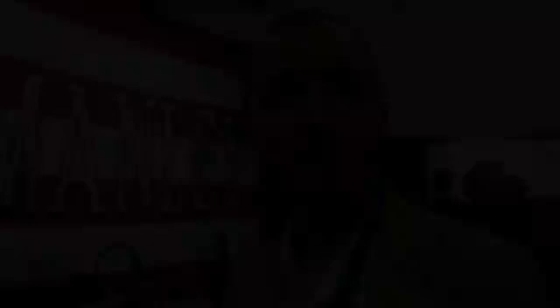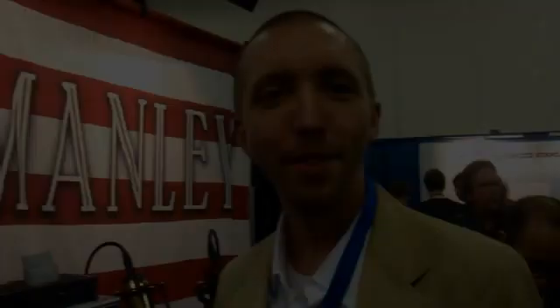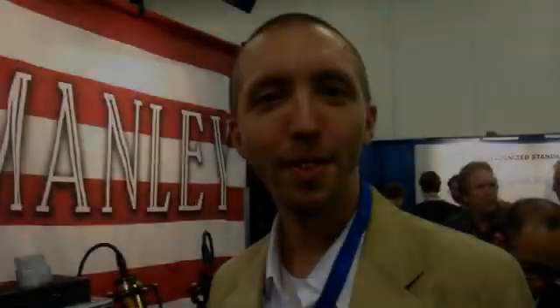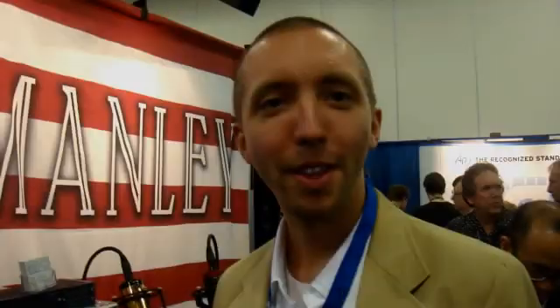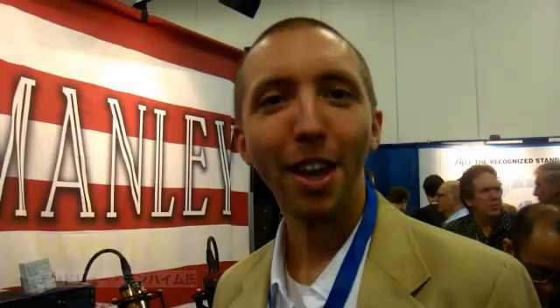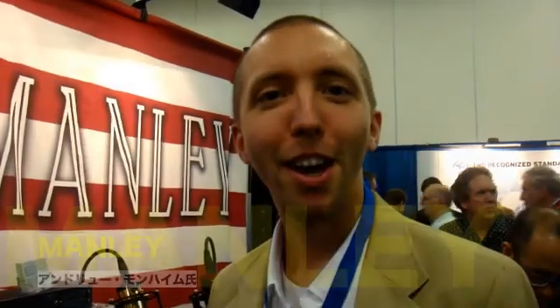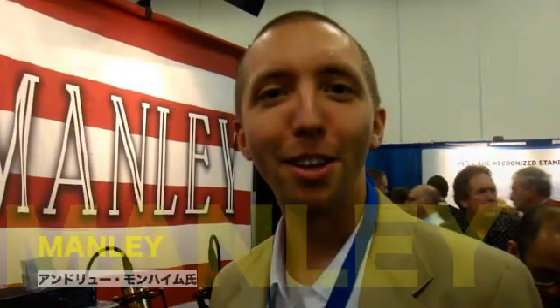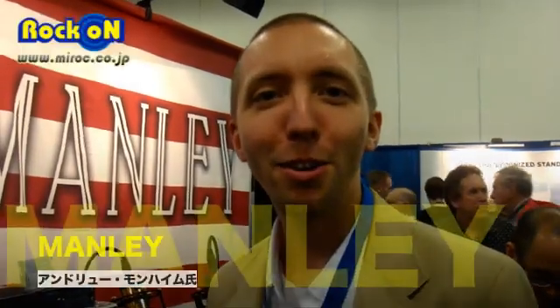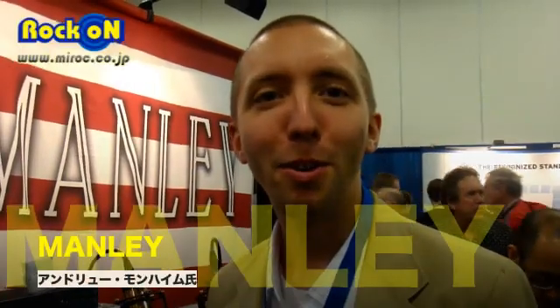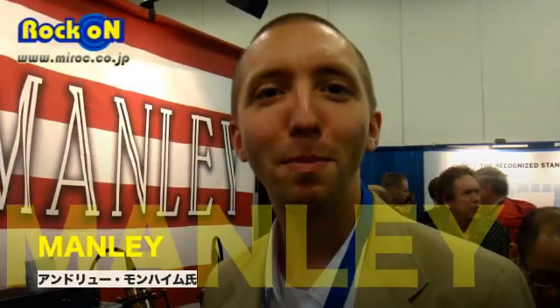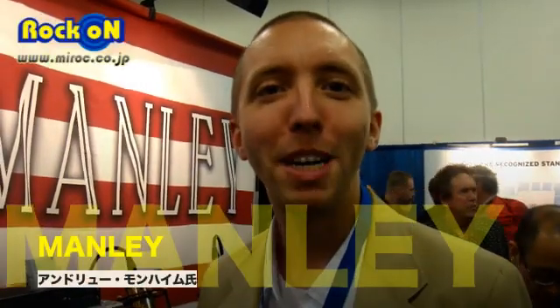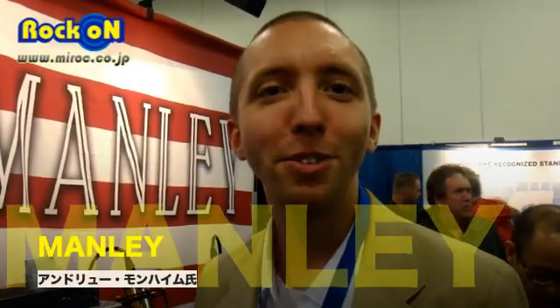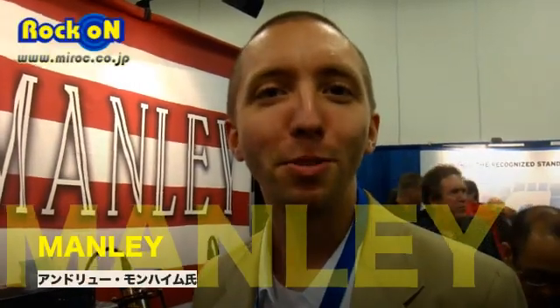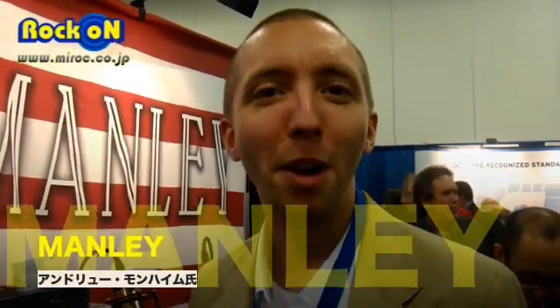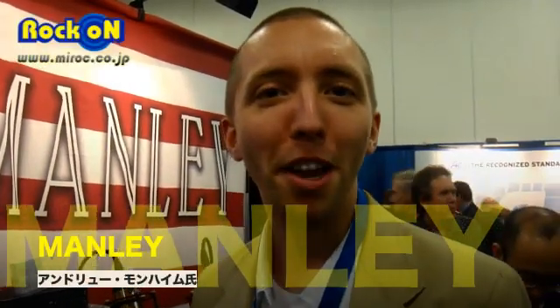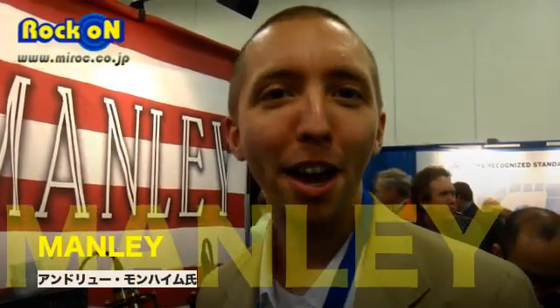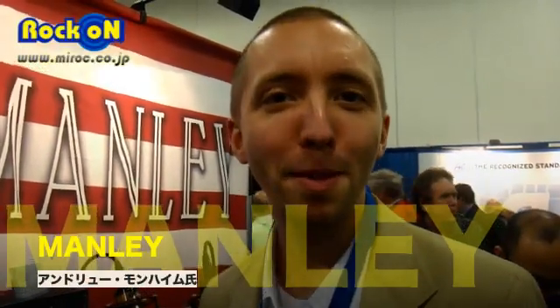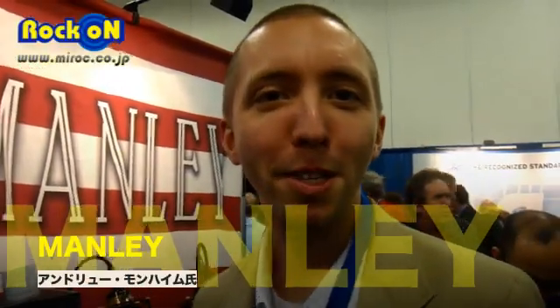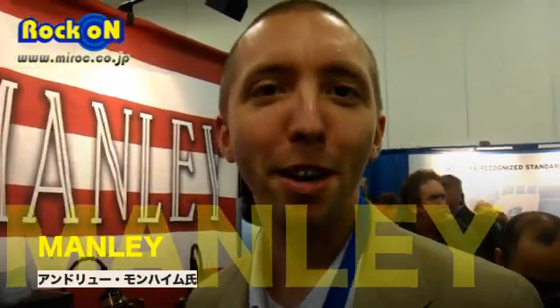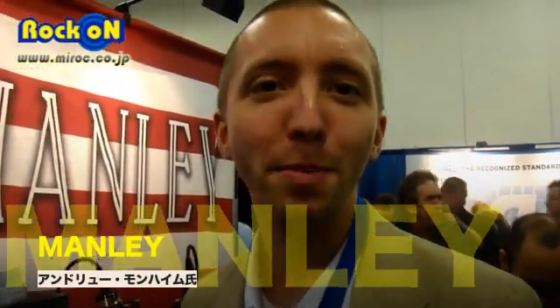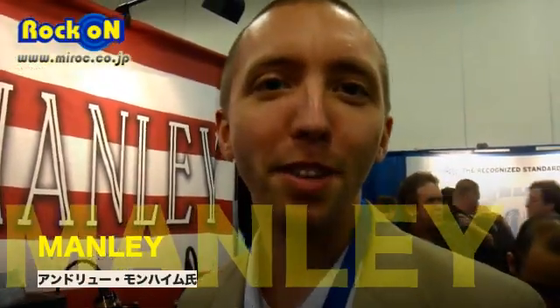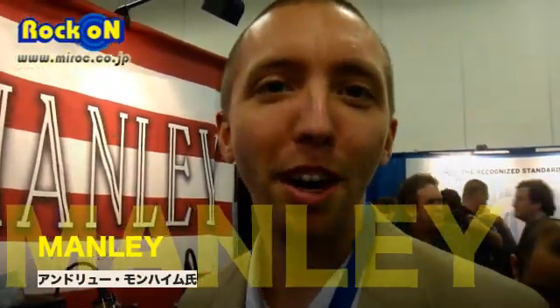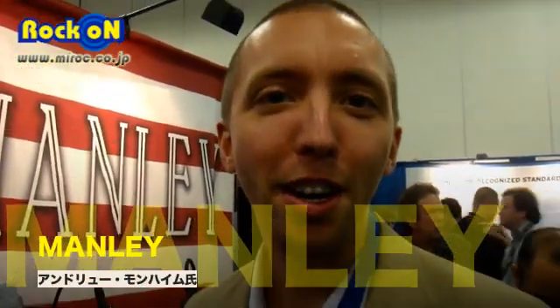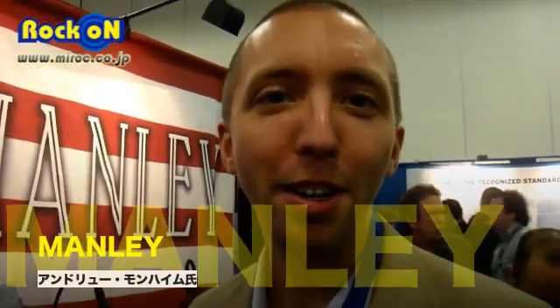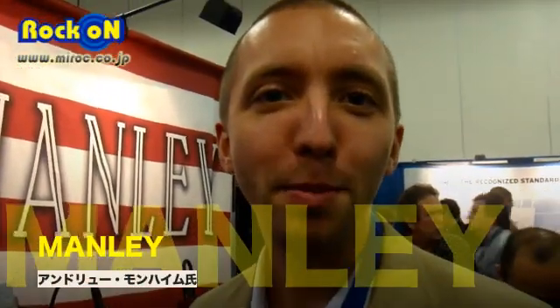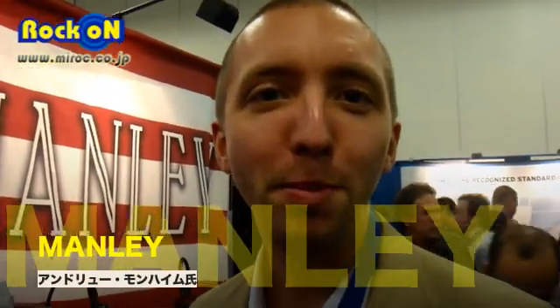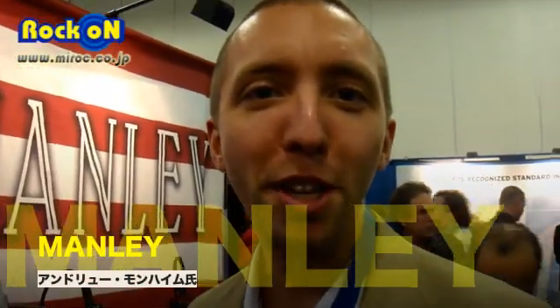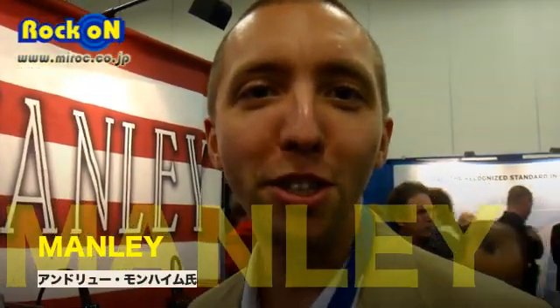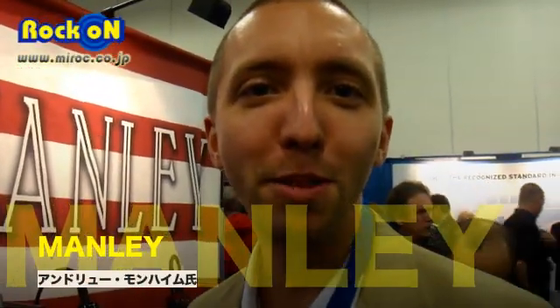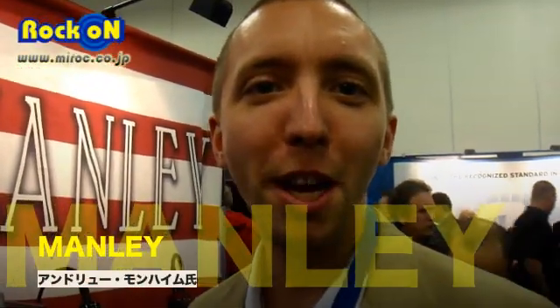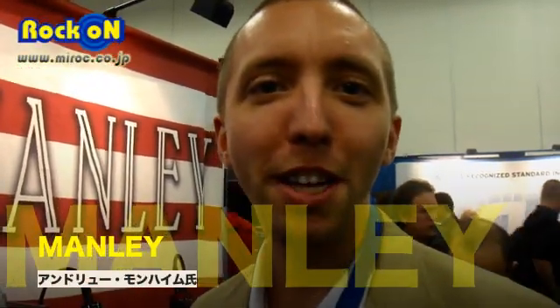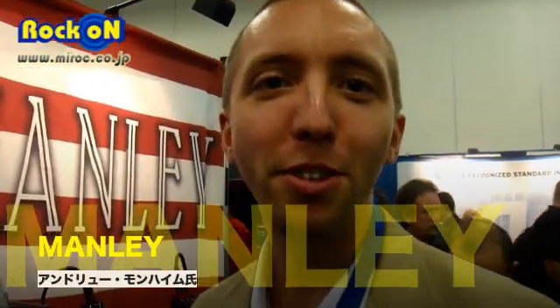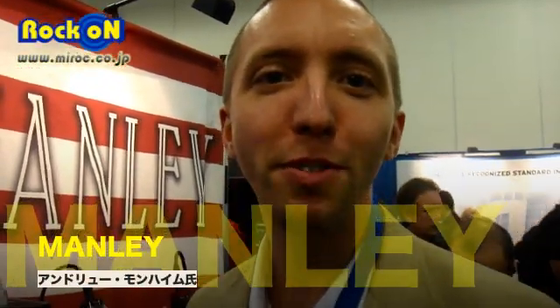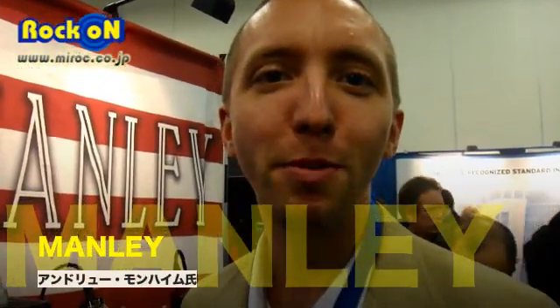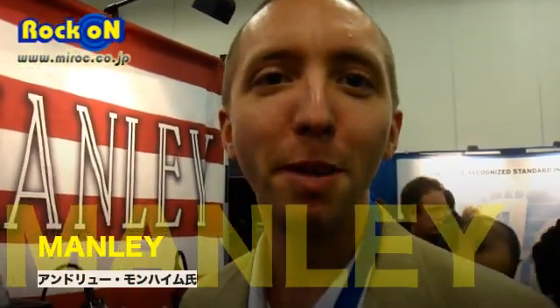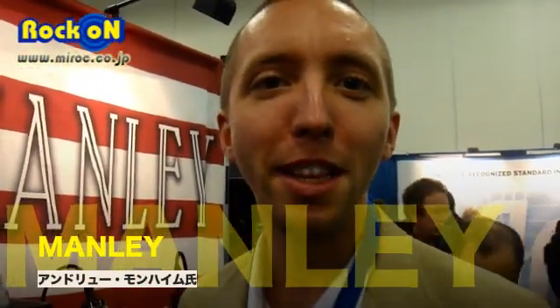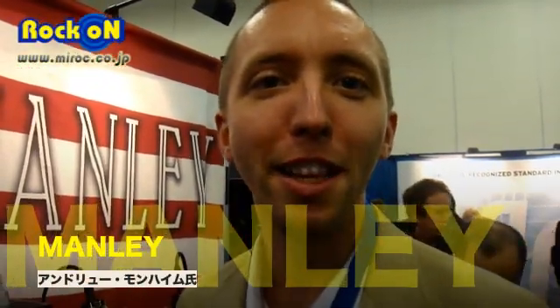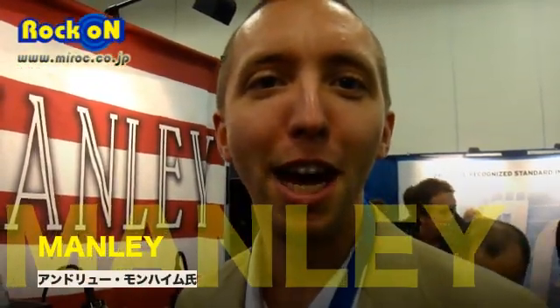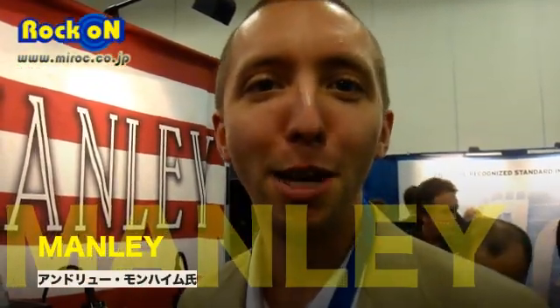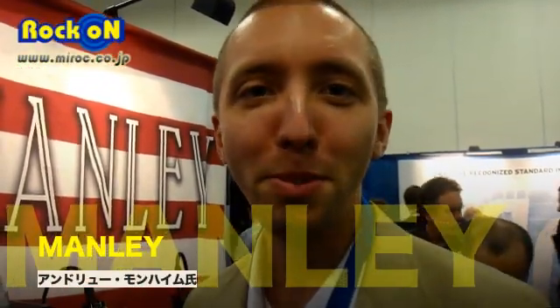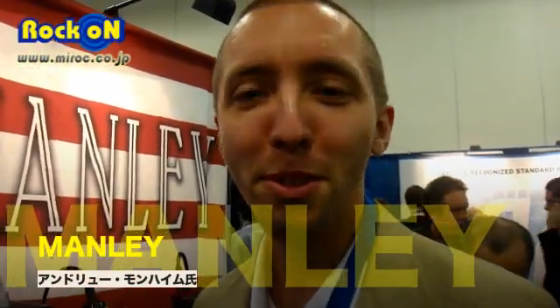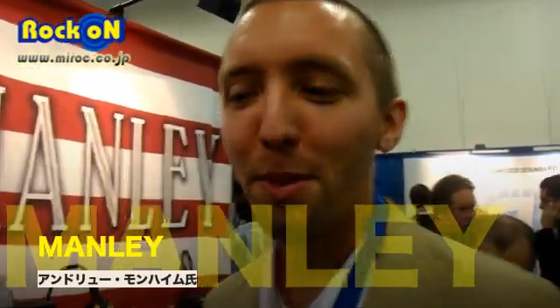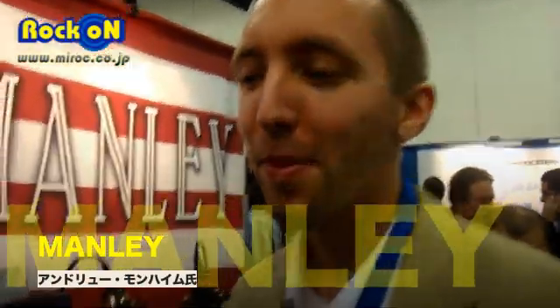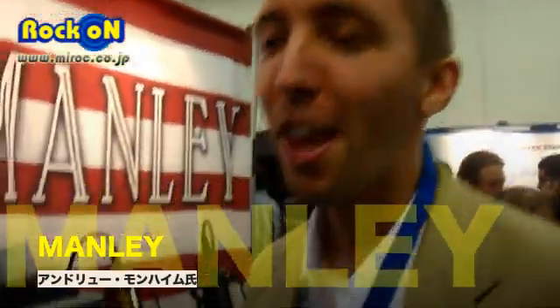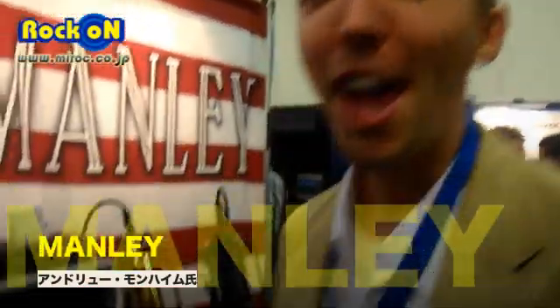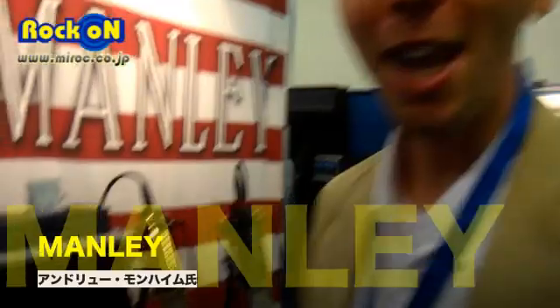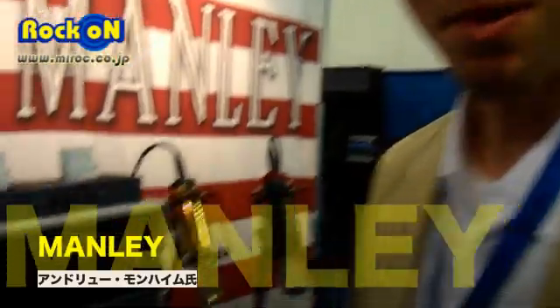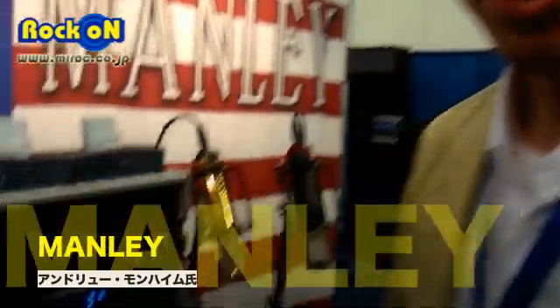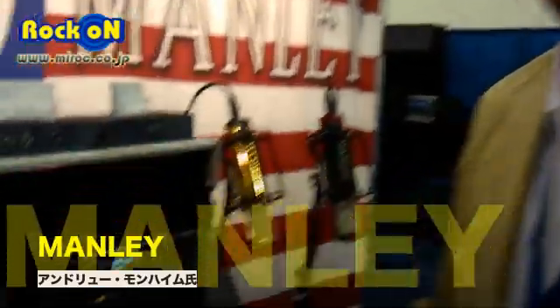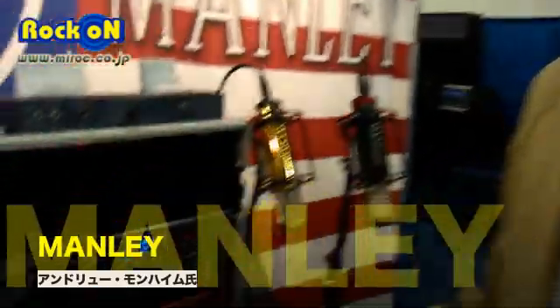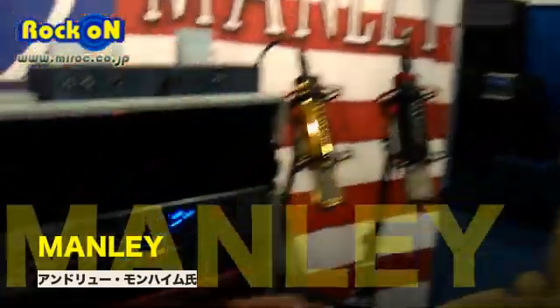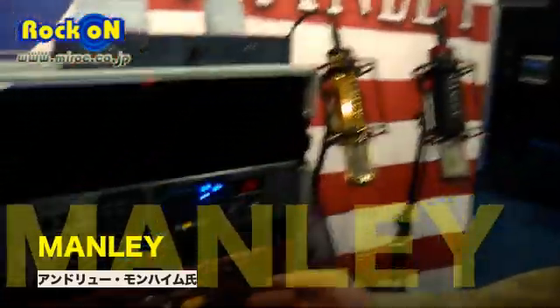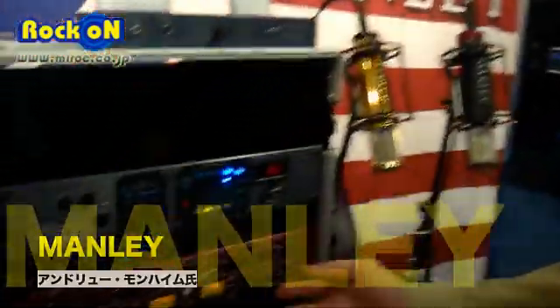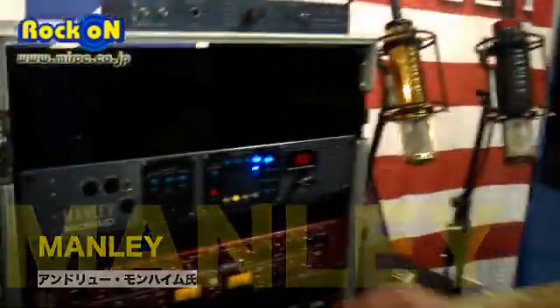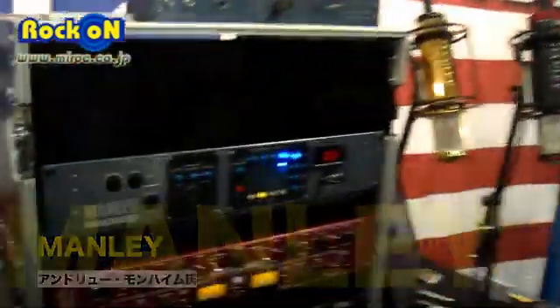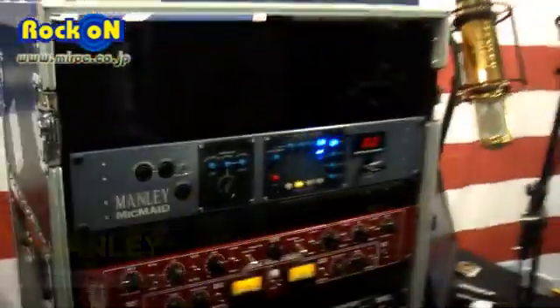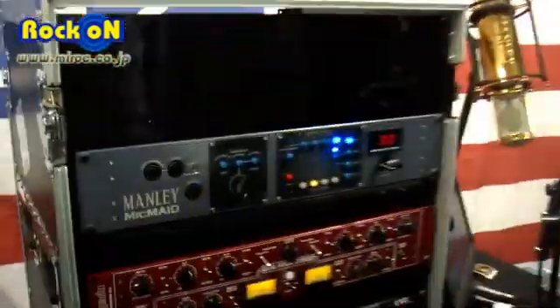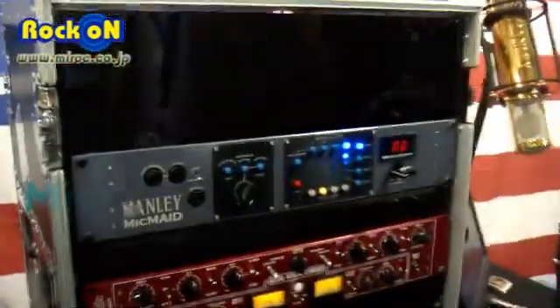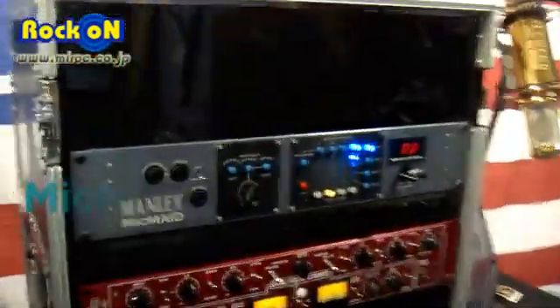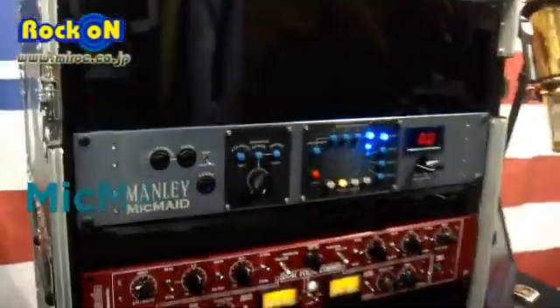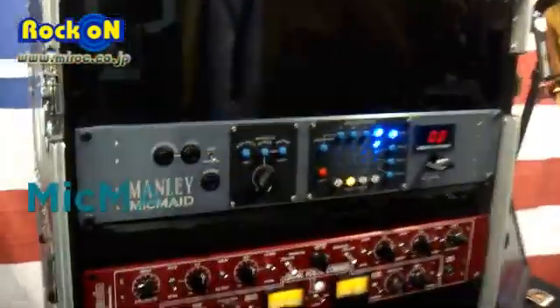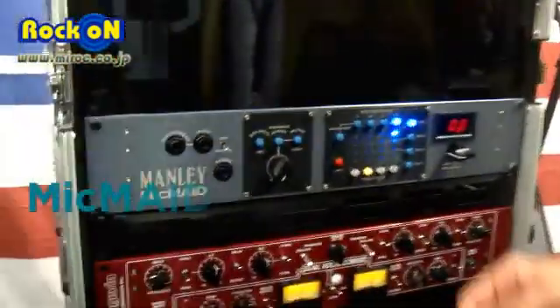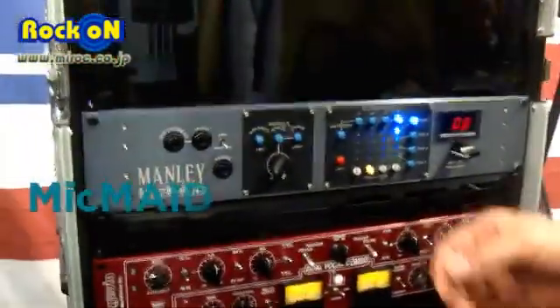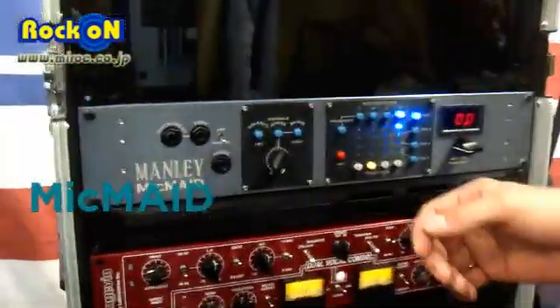Hello, I'm Andrew Monheim, and I'm the Production Manager for Manly Labs. I want to introduce you to our new MicMade.